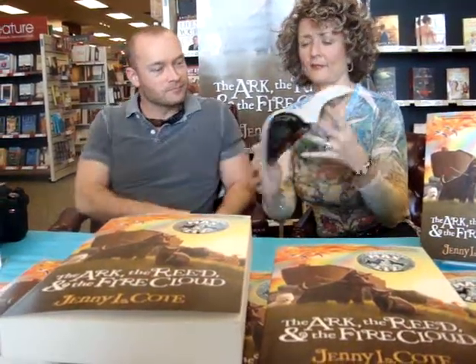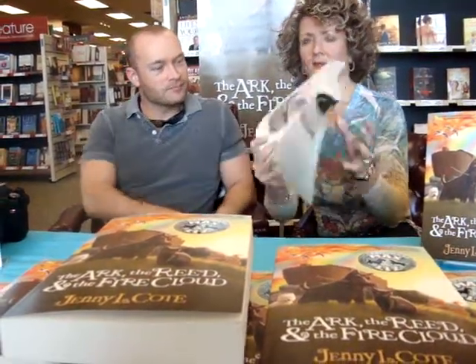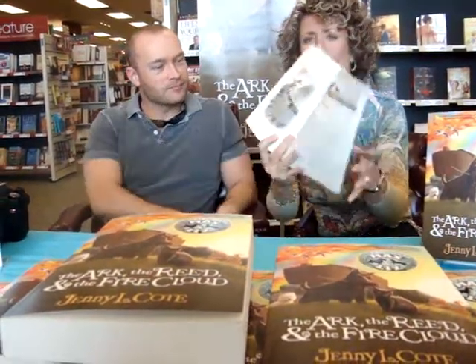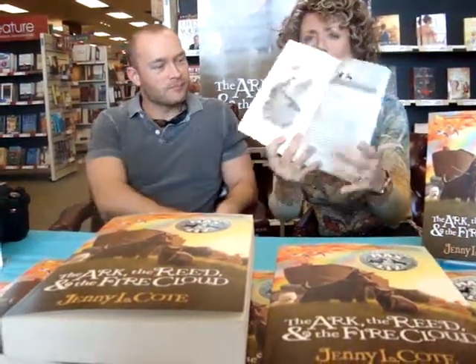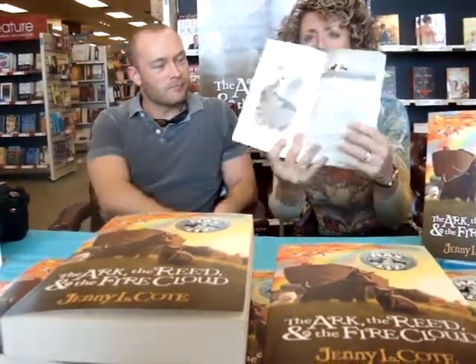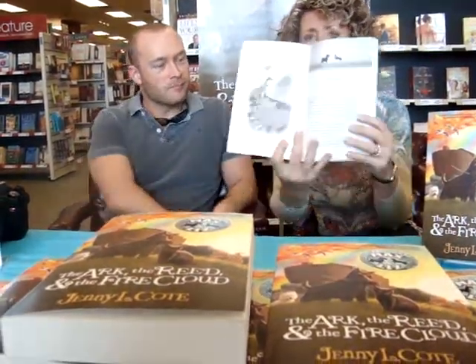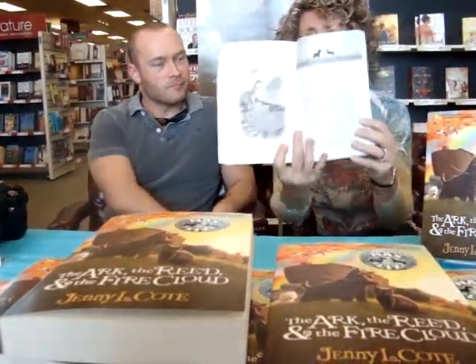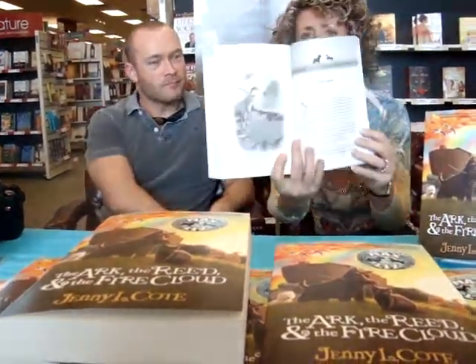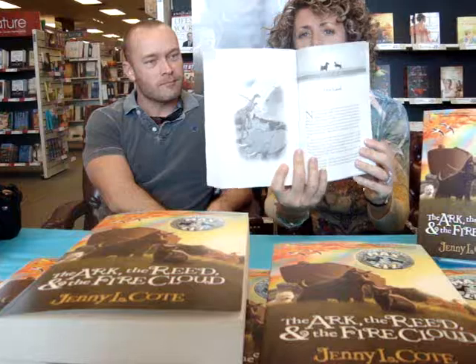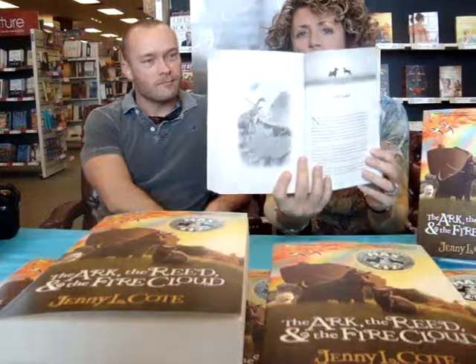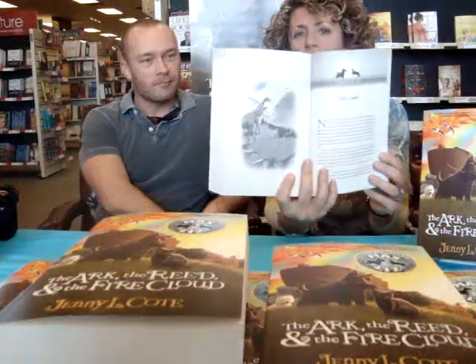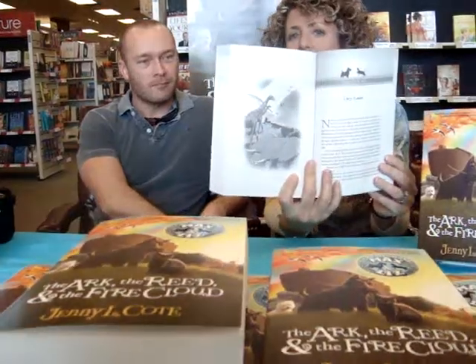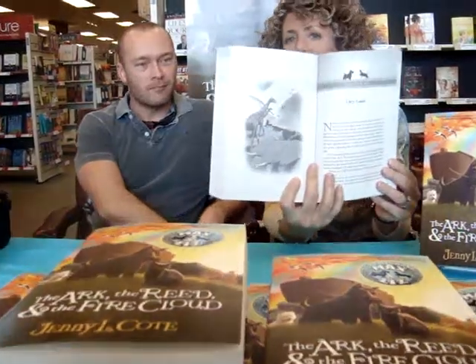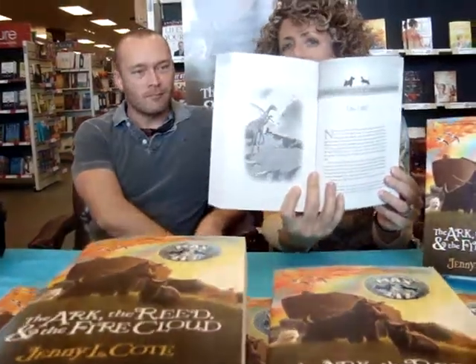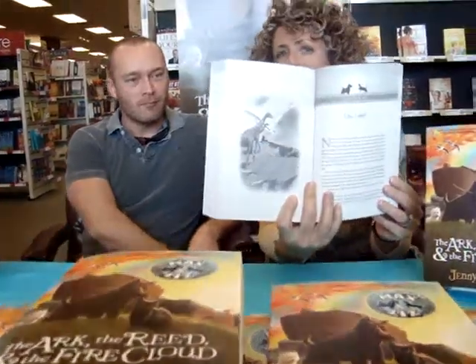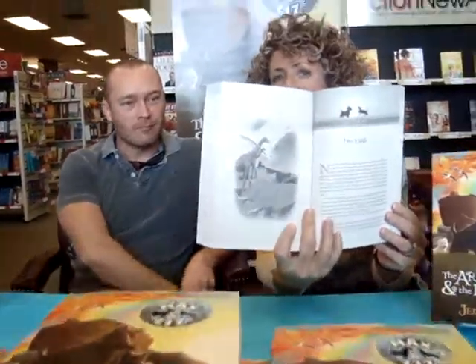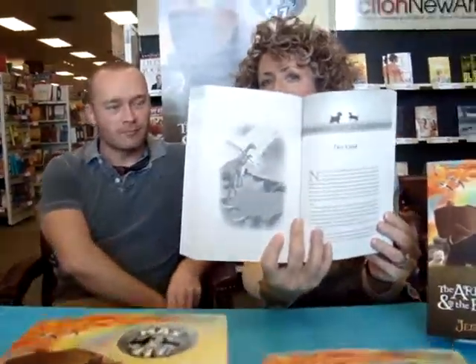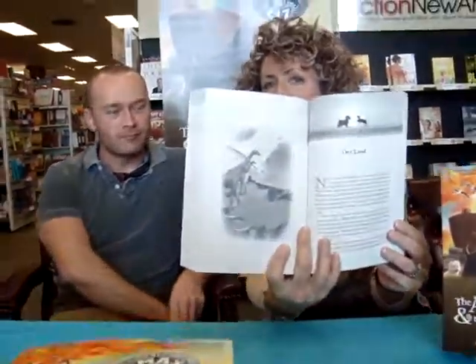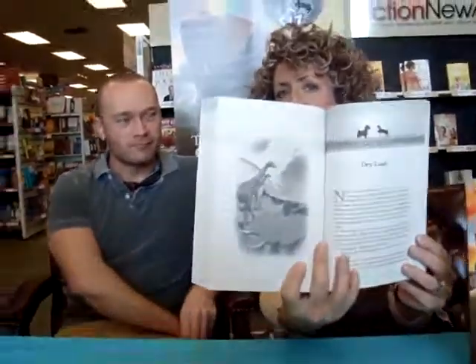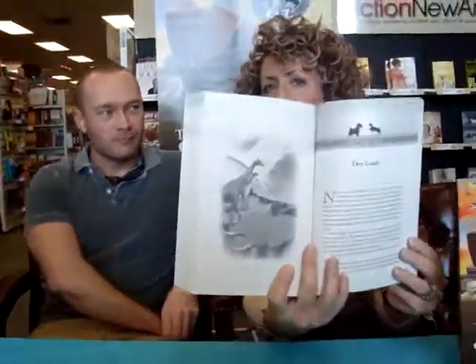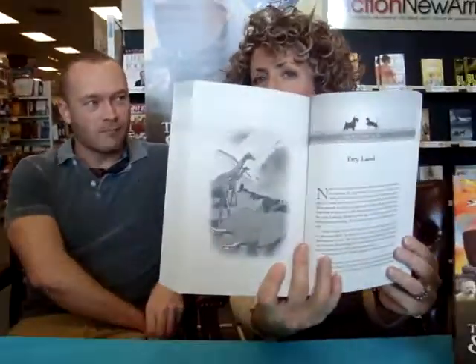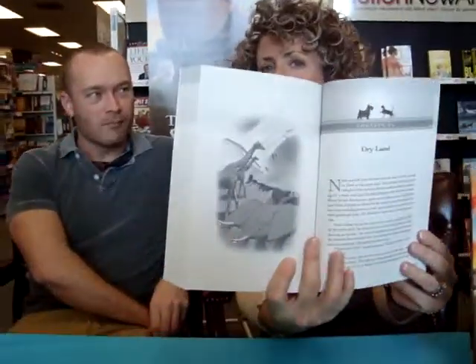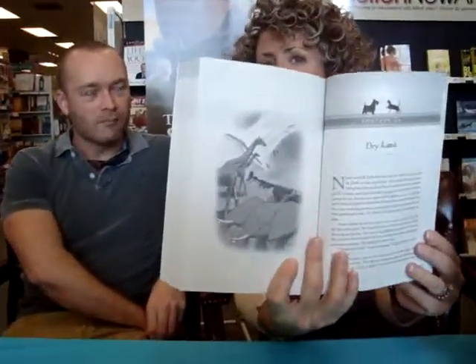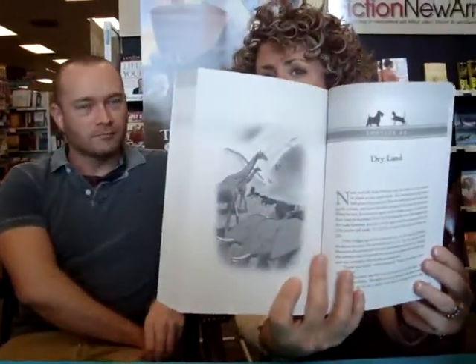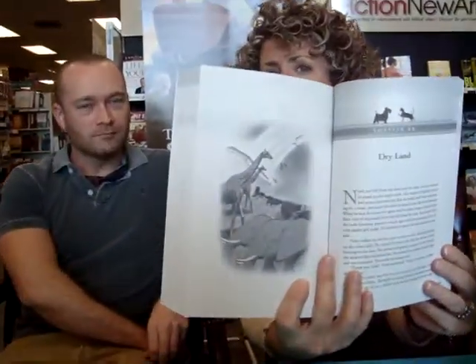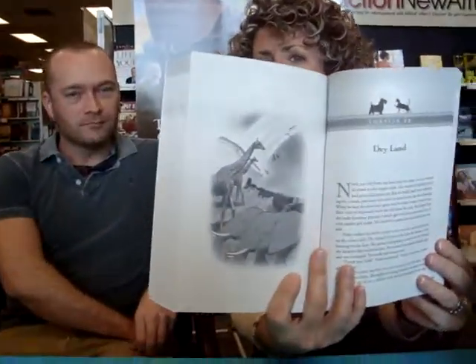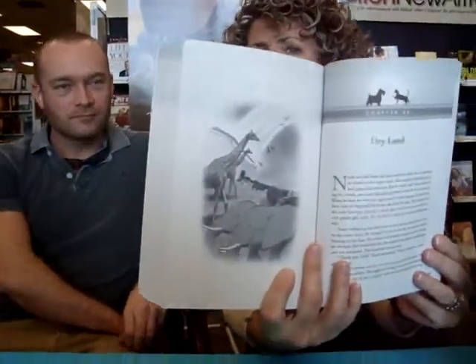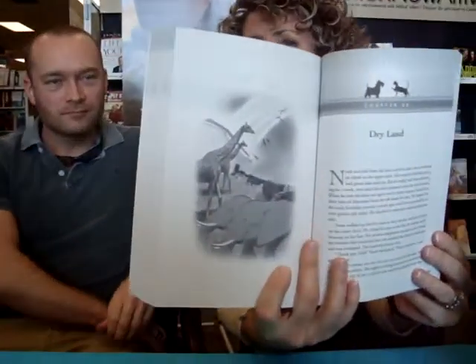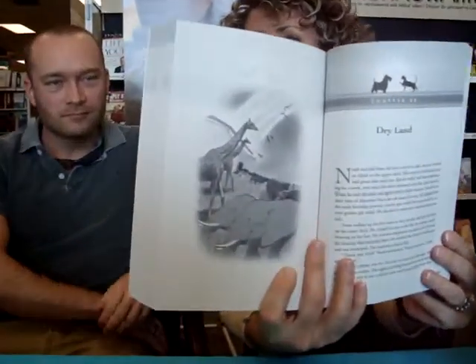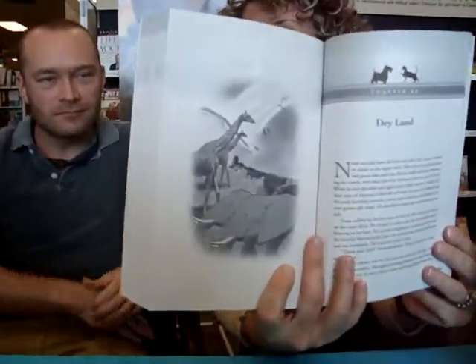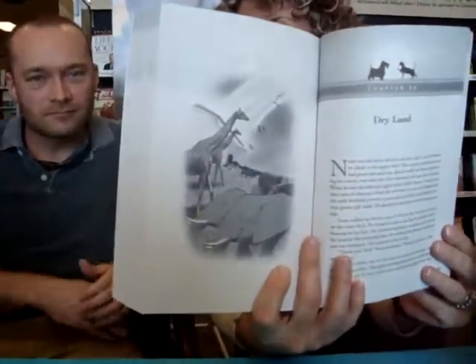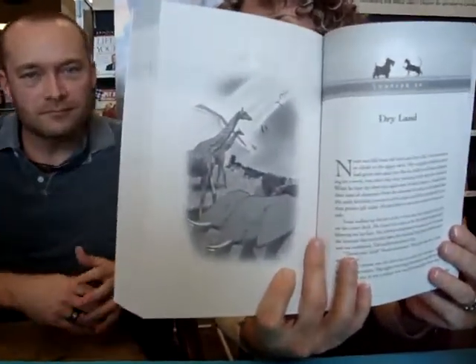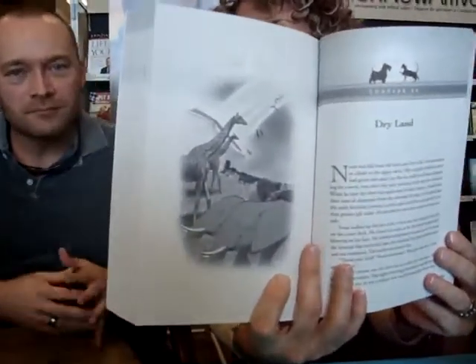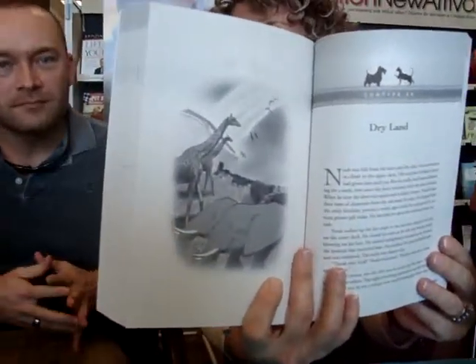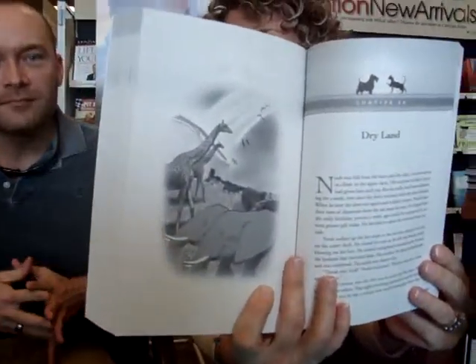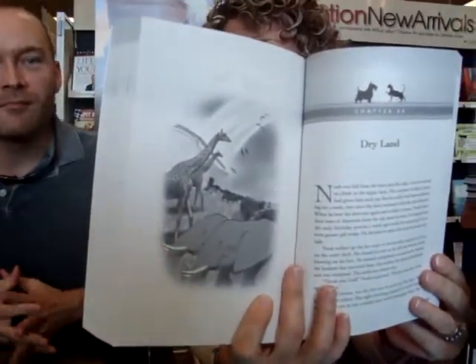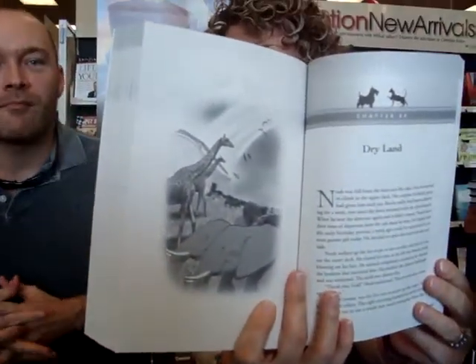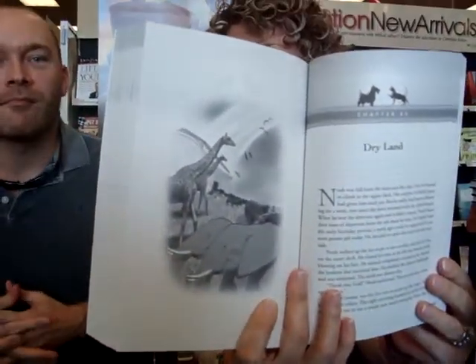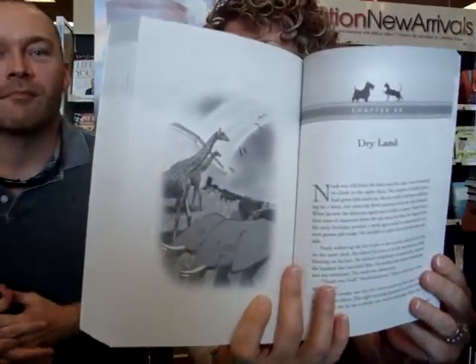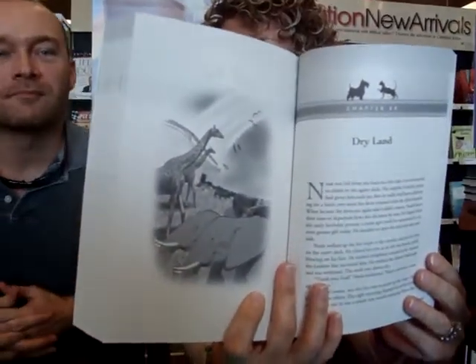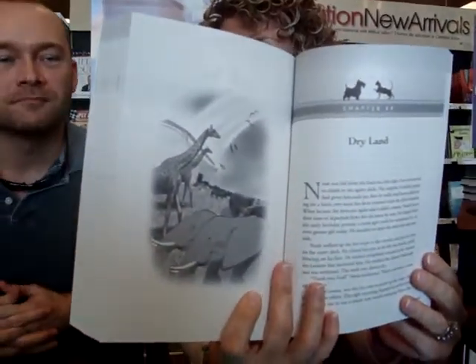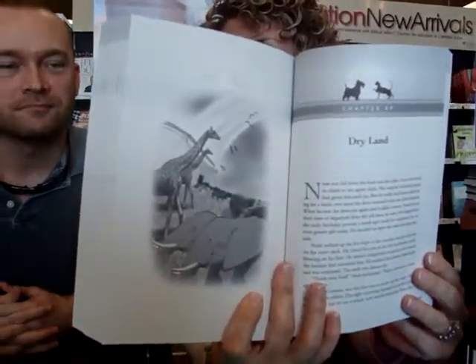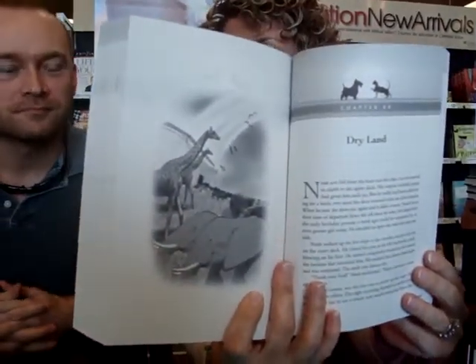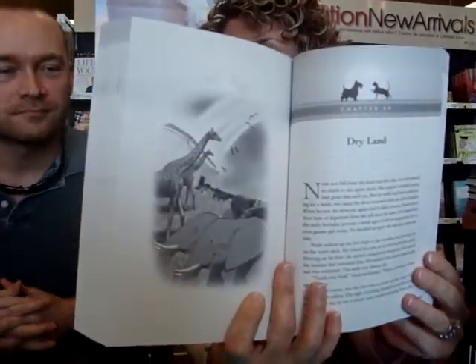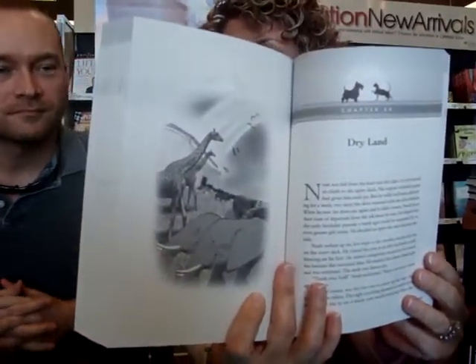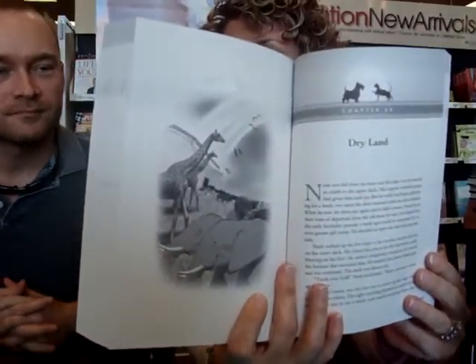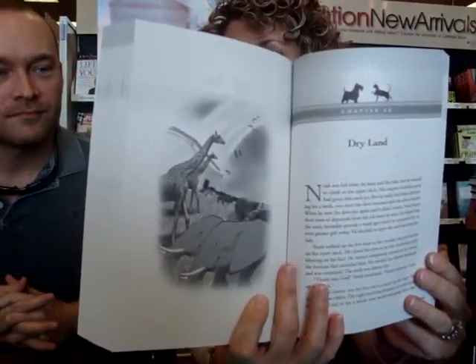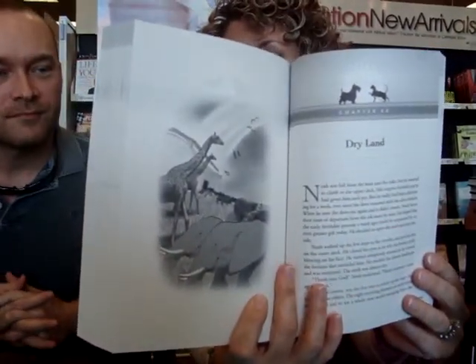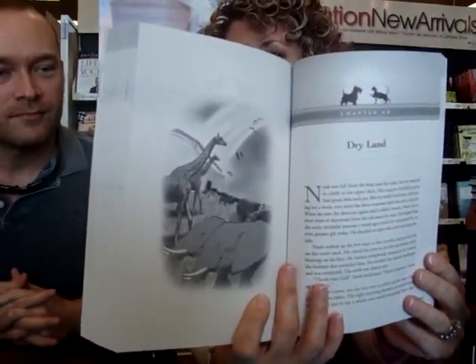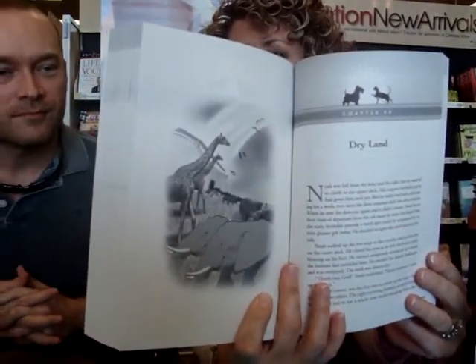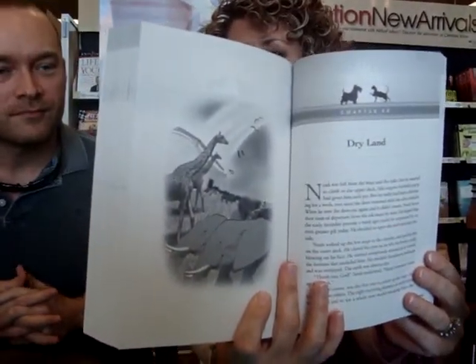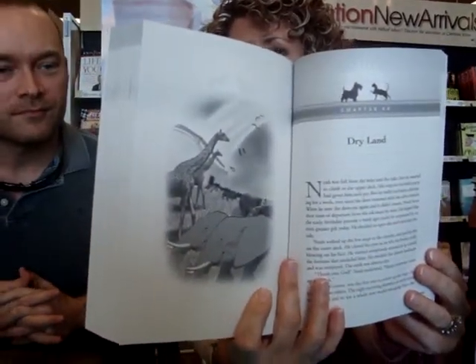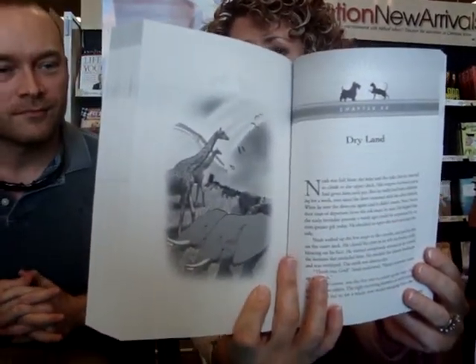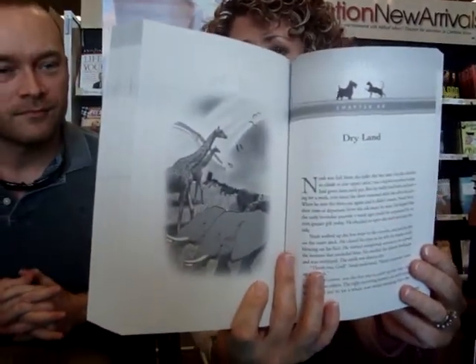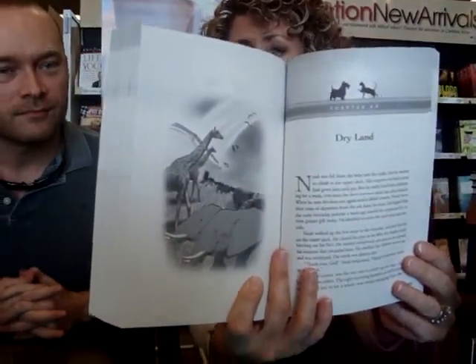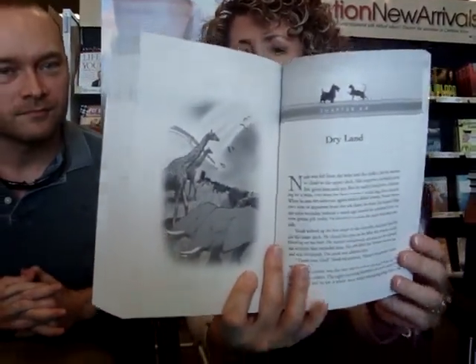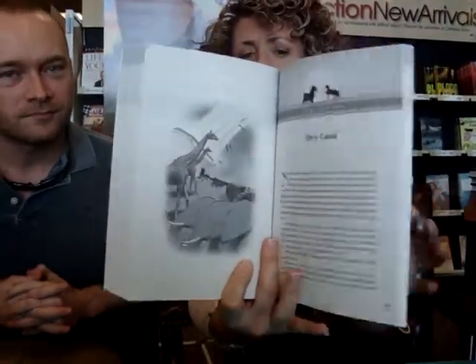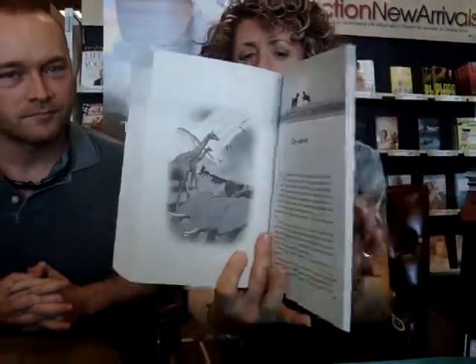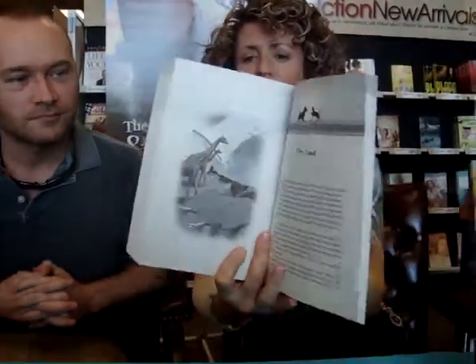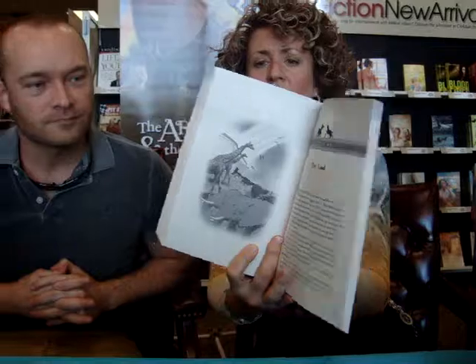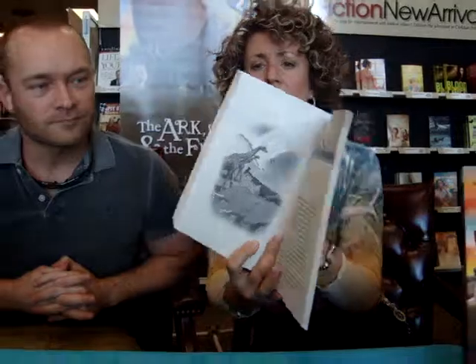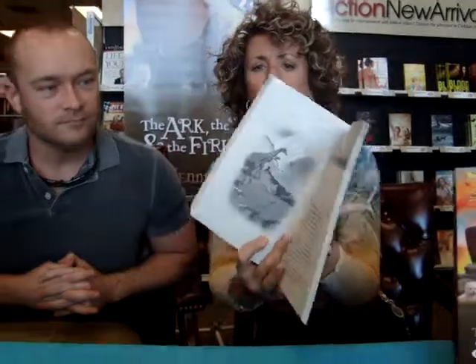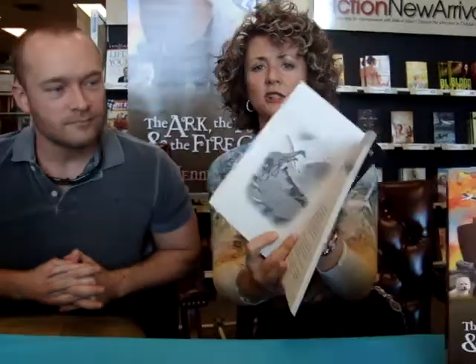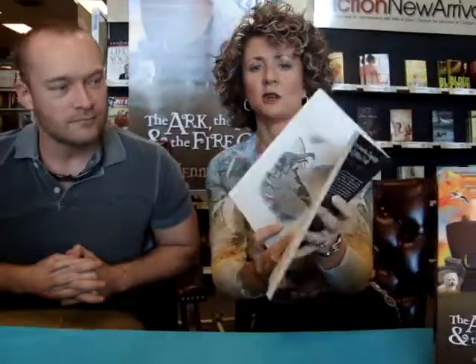Isn't that beautiful? The animals leaving the ark. So he did a fabulous job.